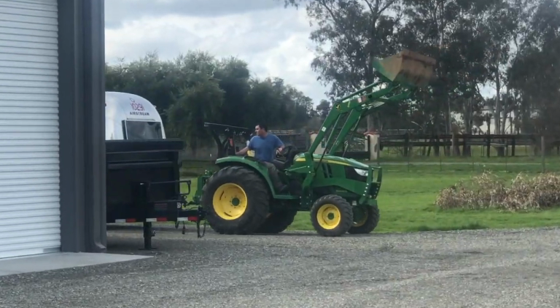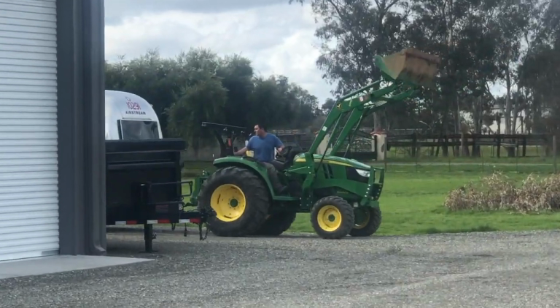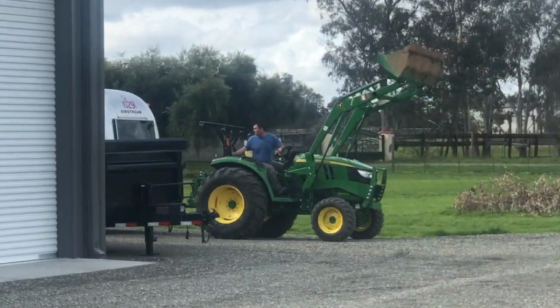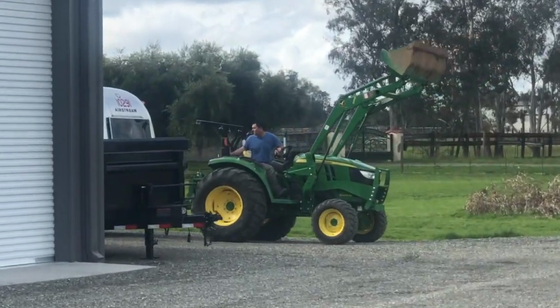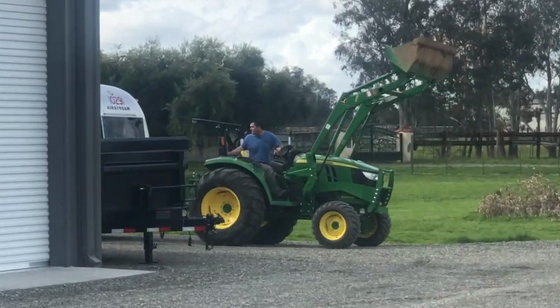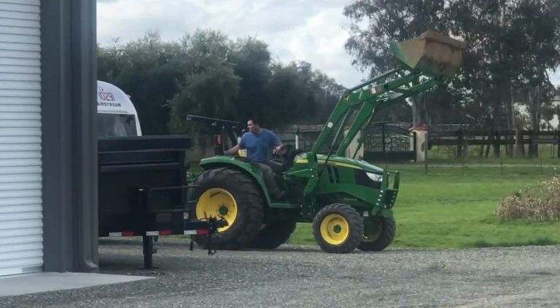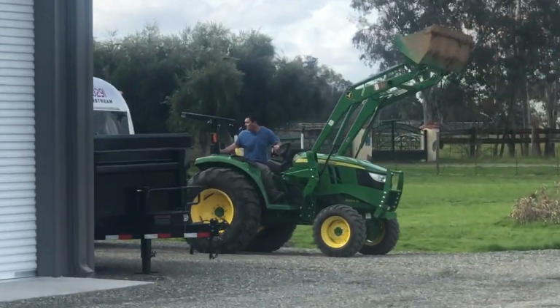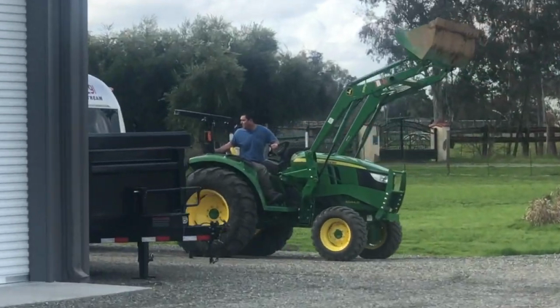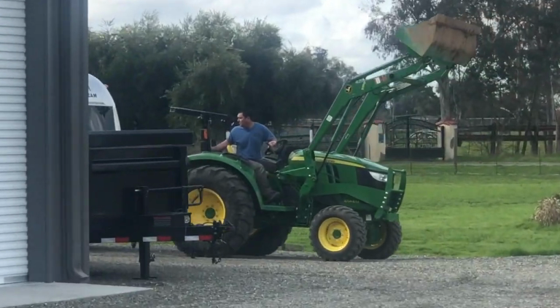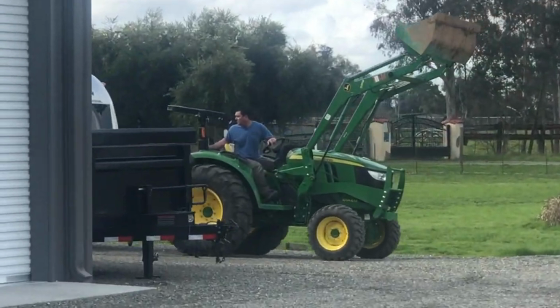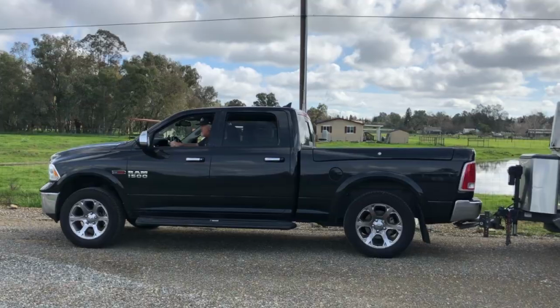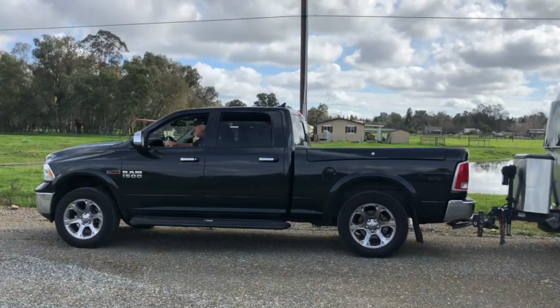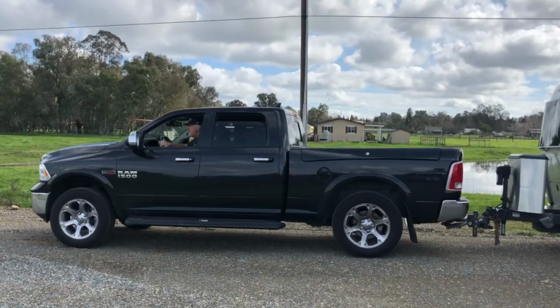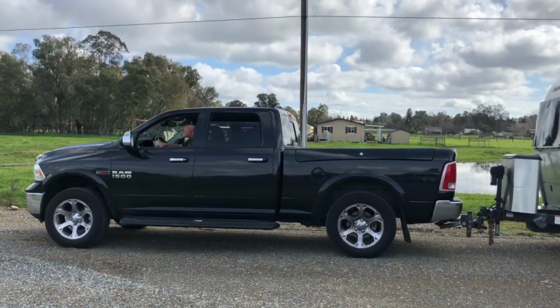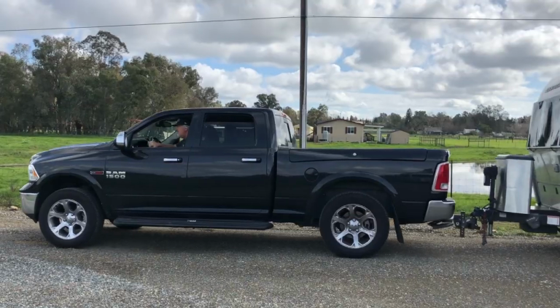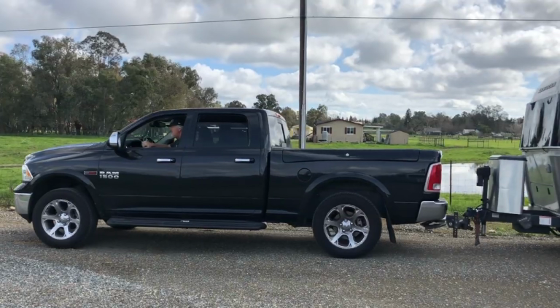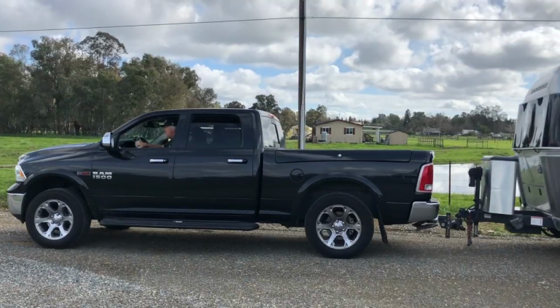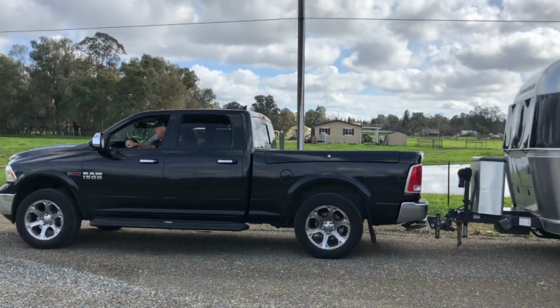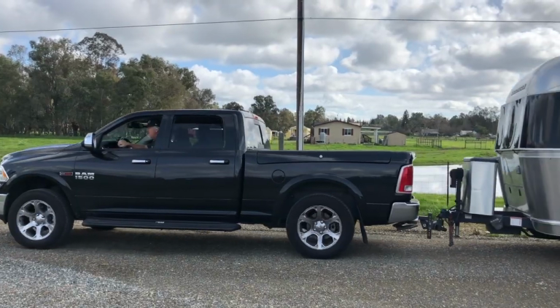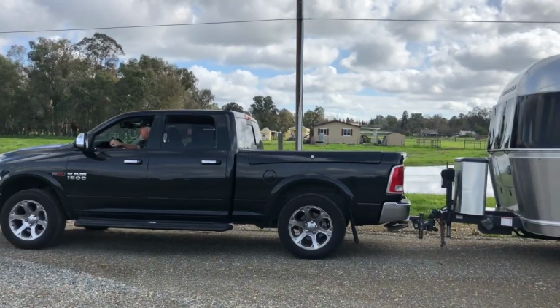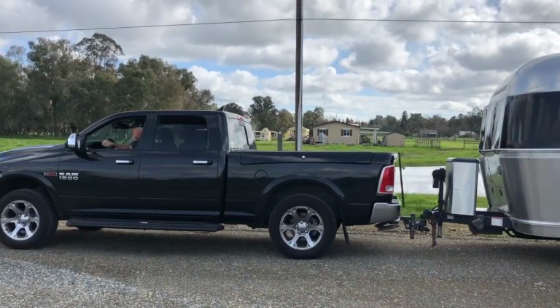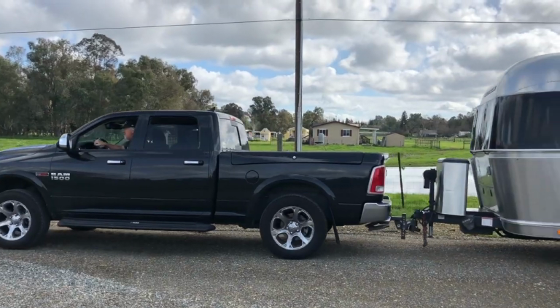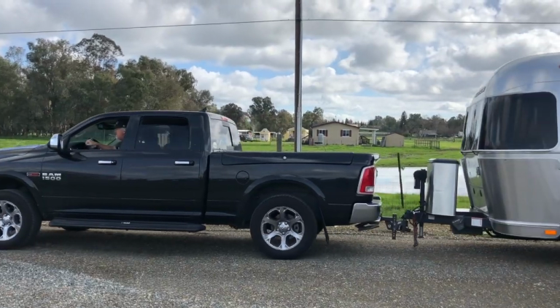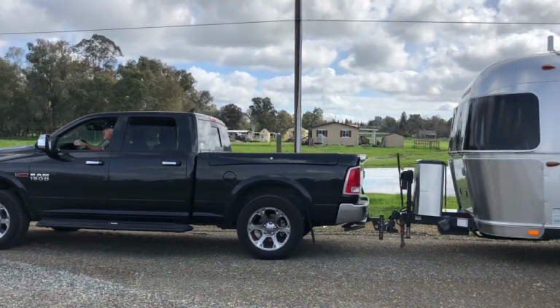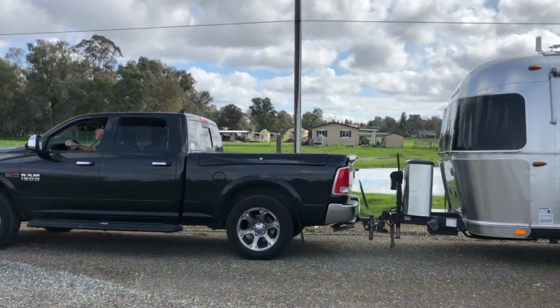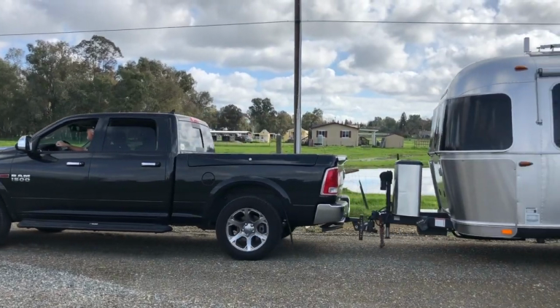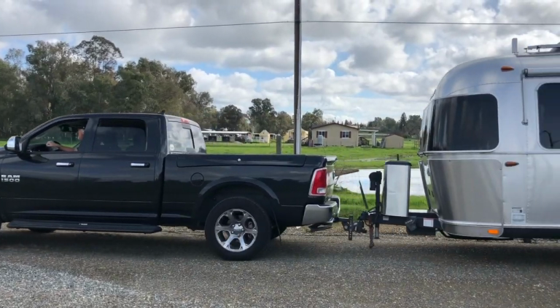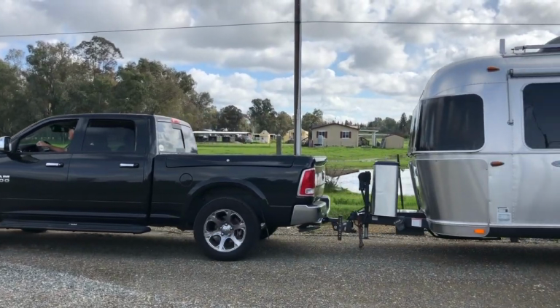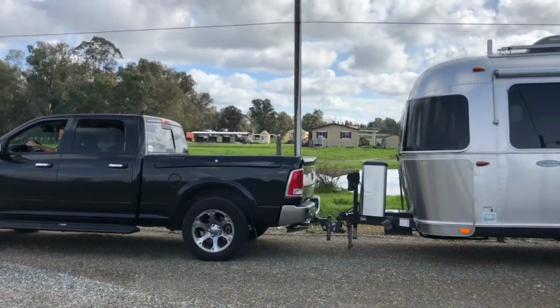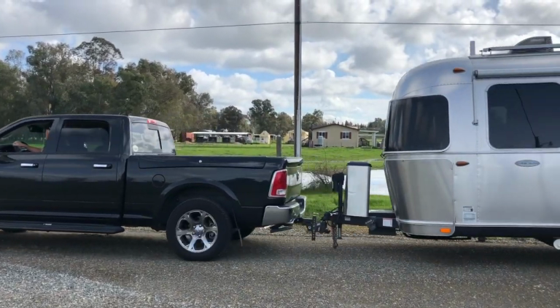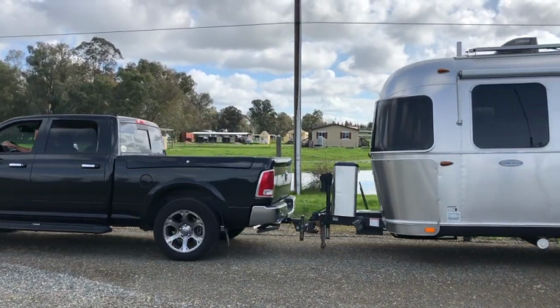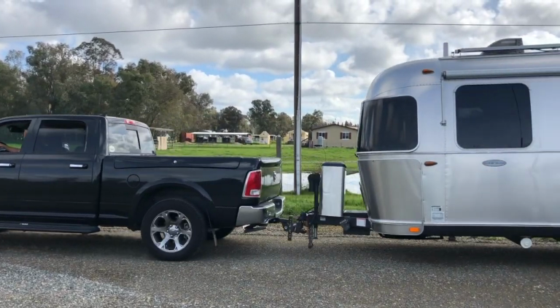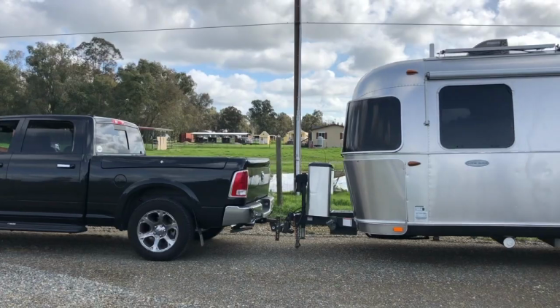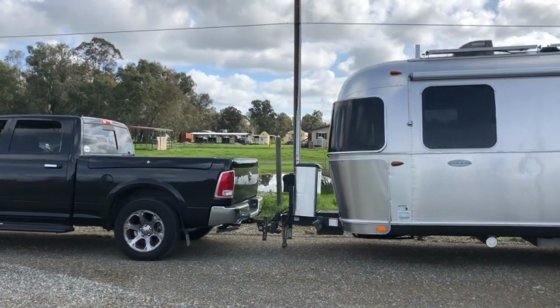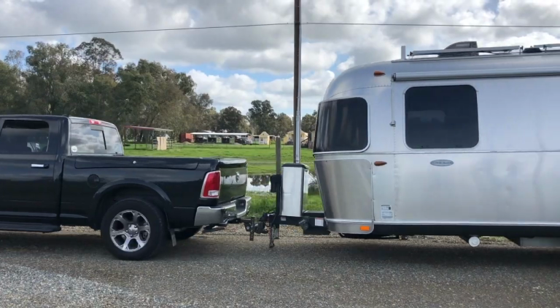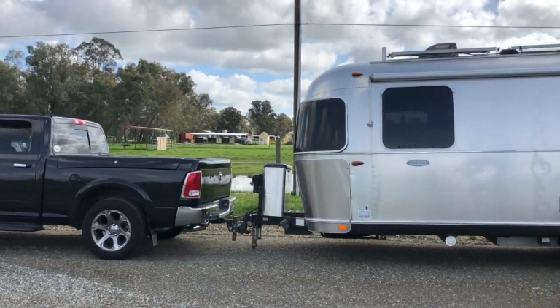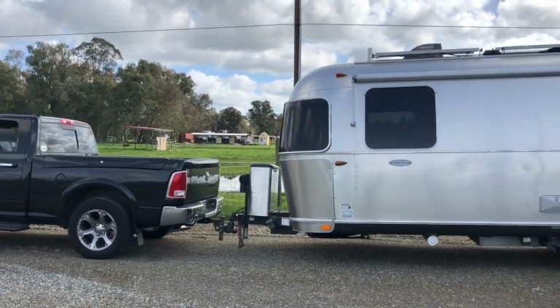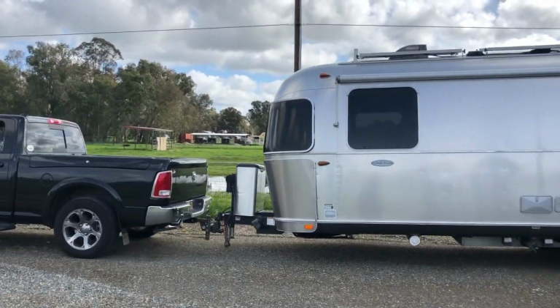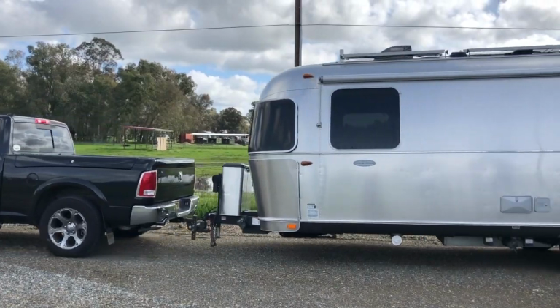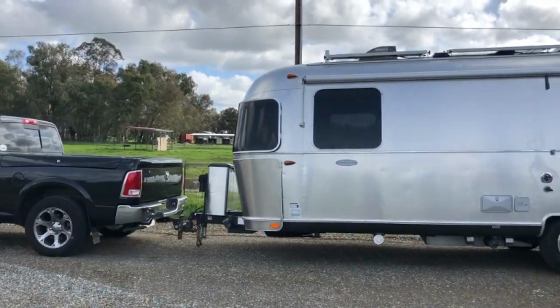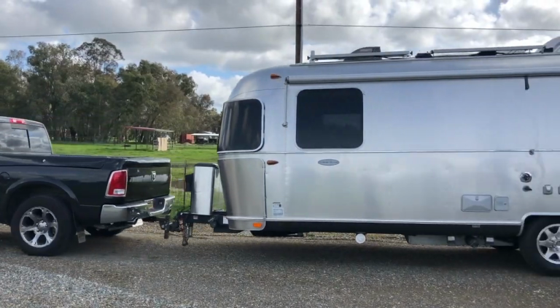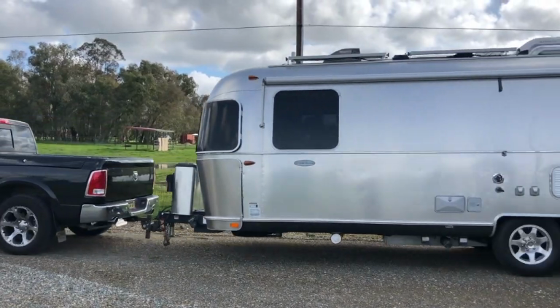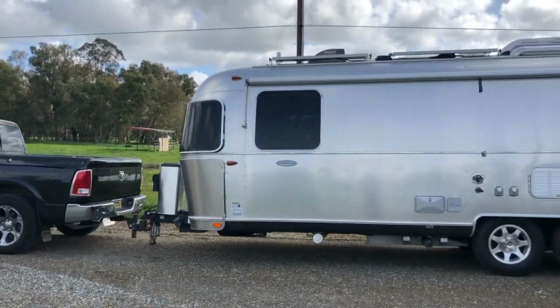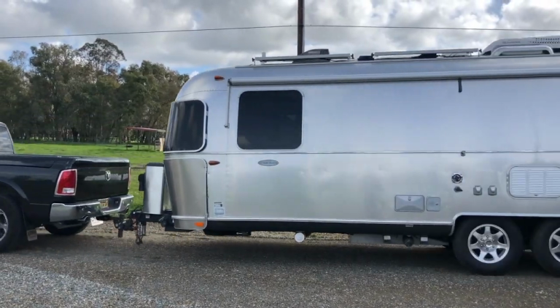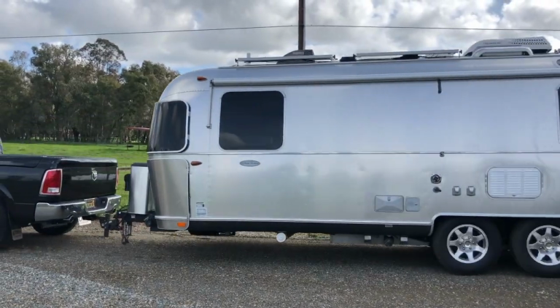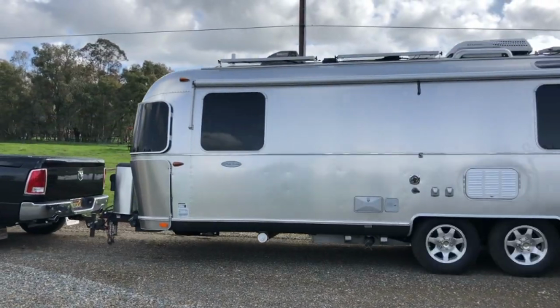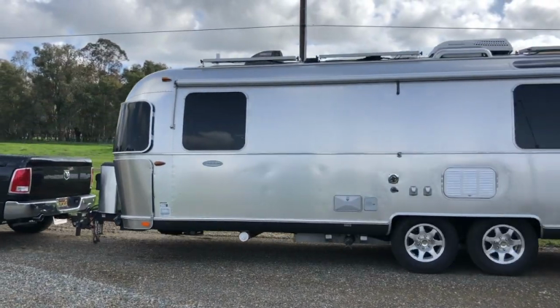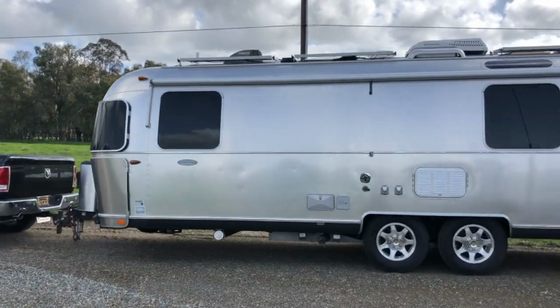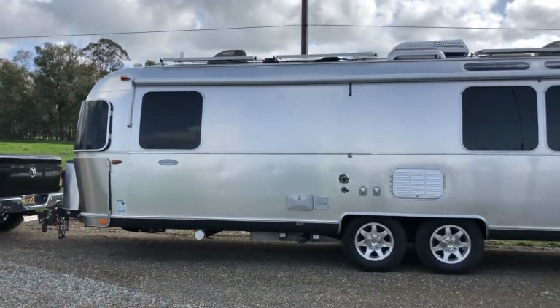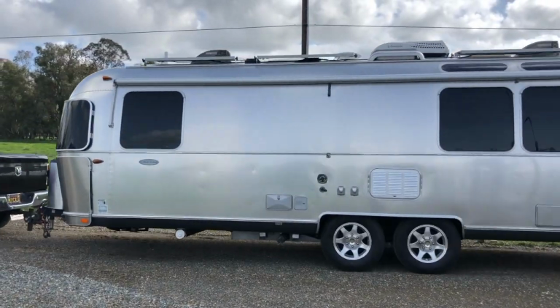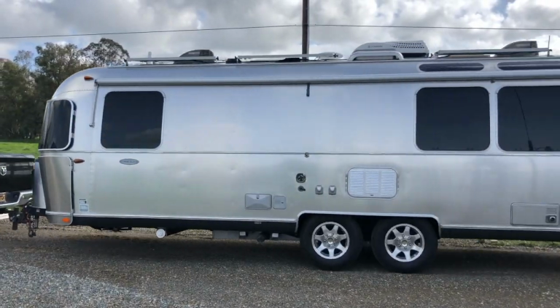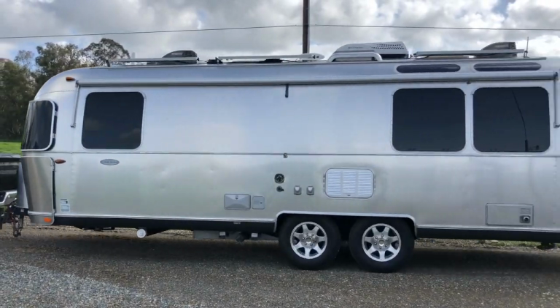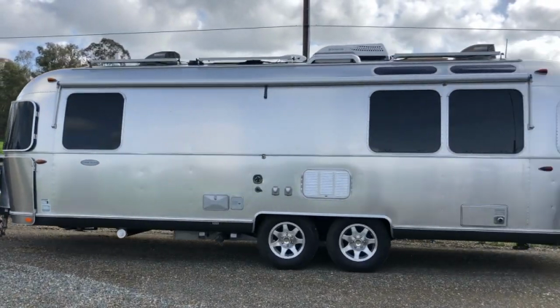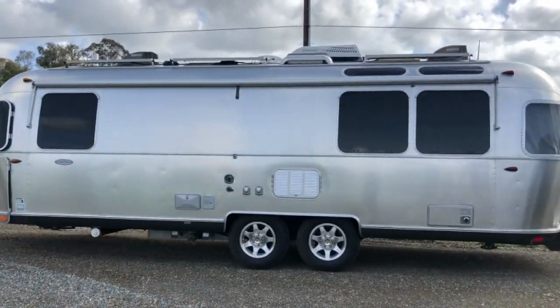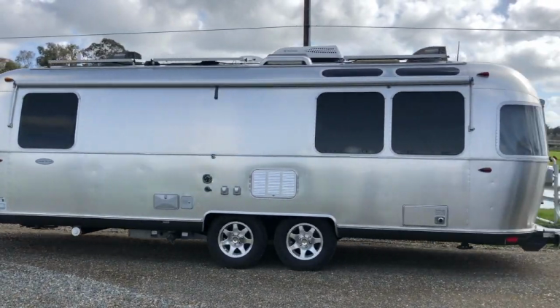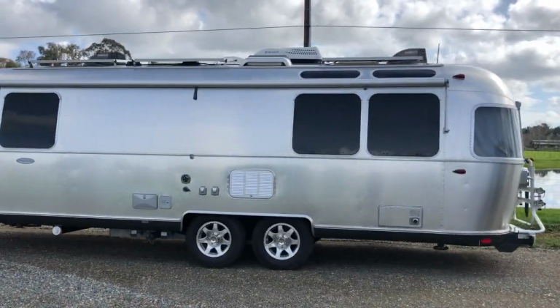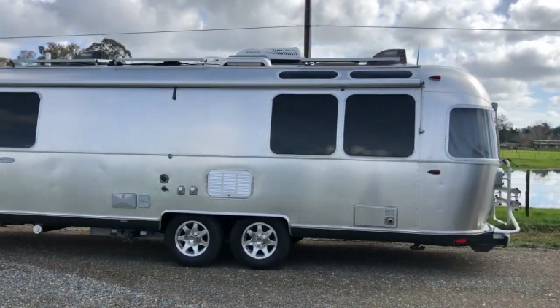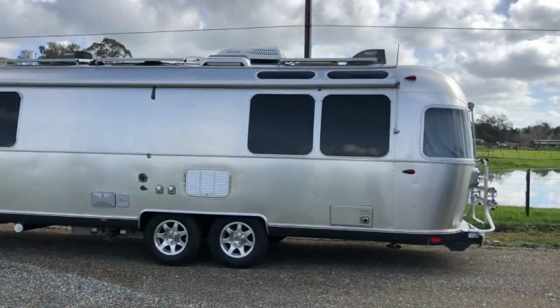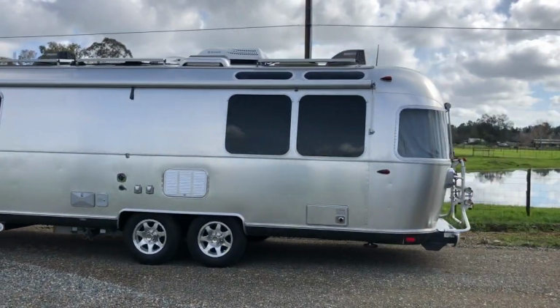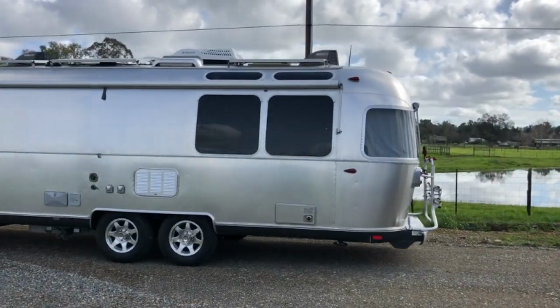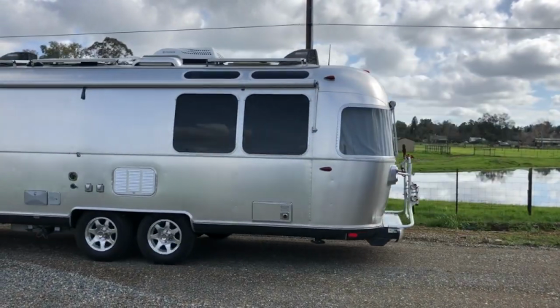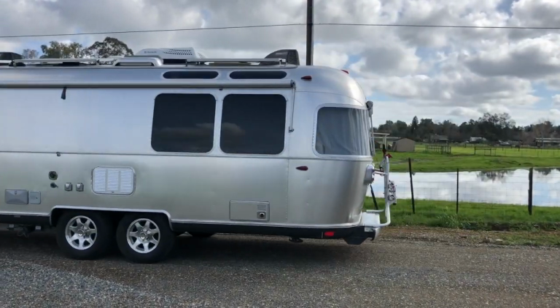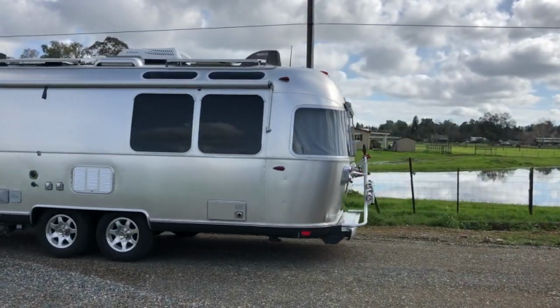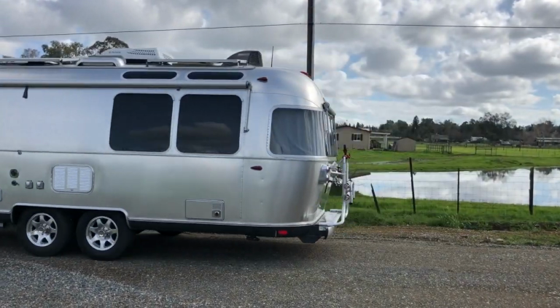So he took care of a bunch of stuff on the Airstream and we brought her back home.